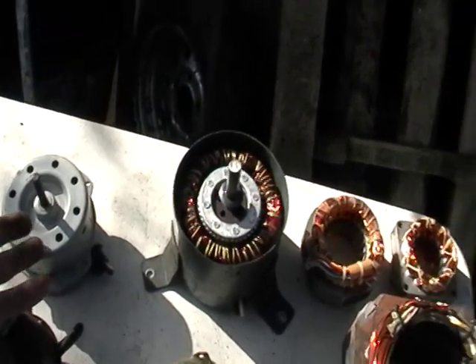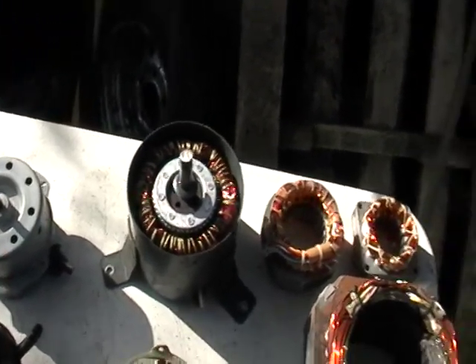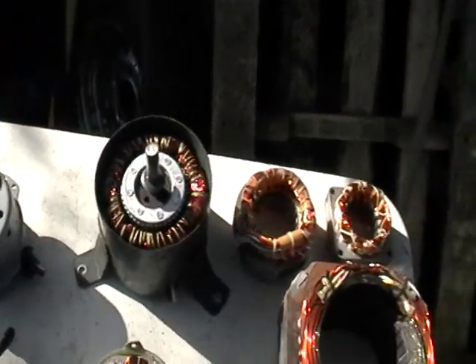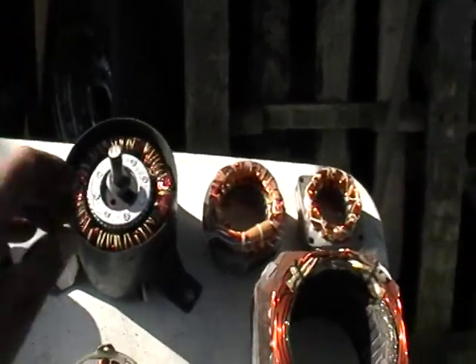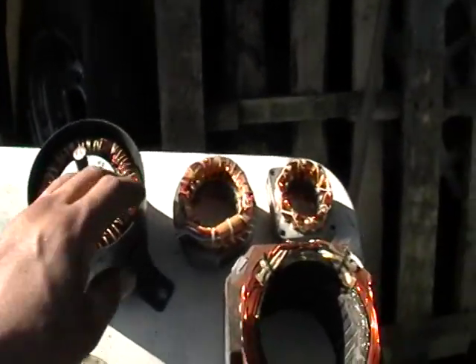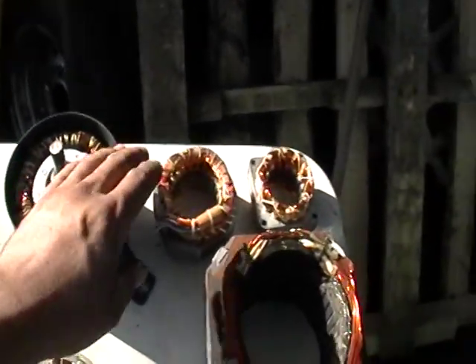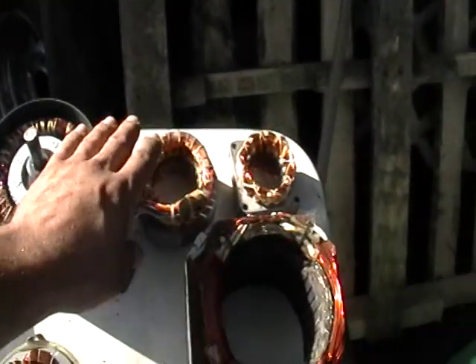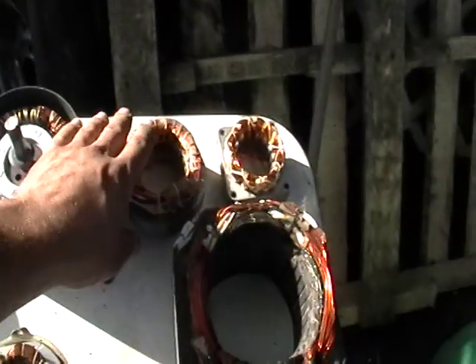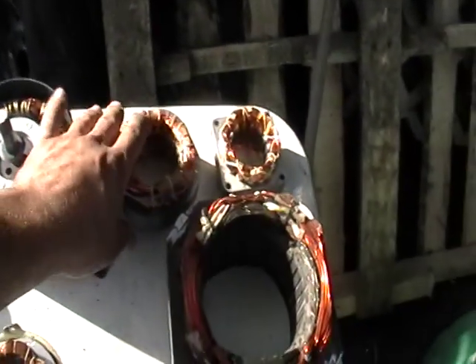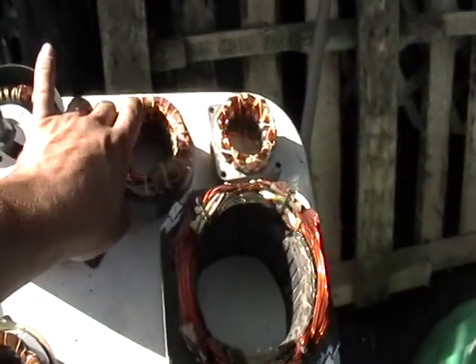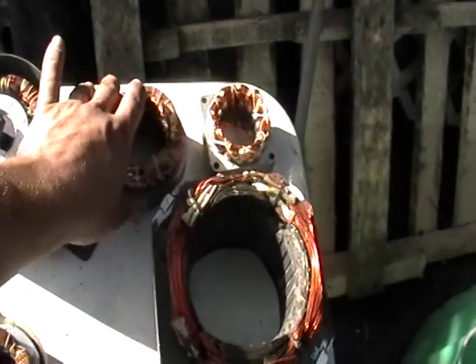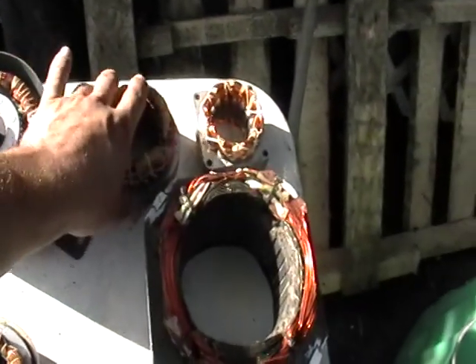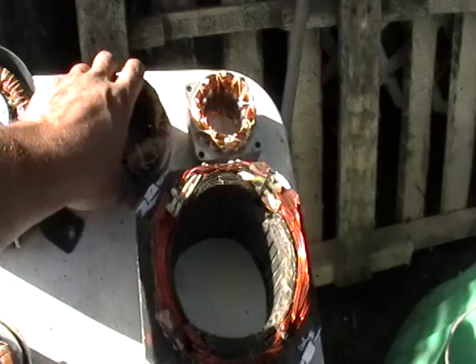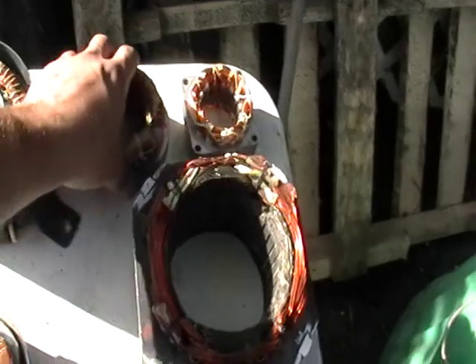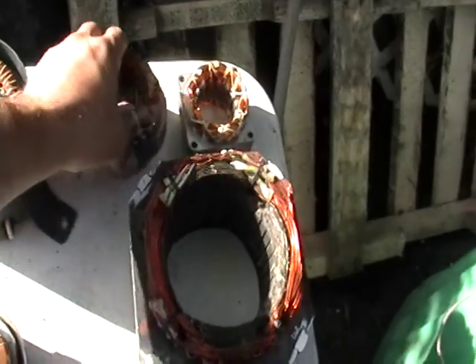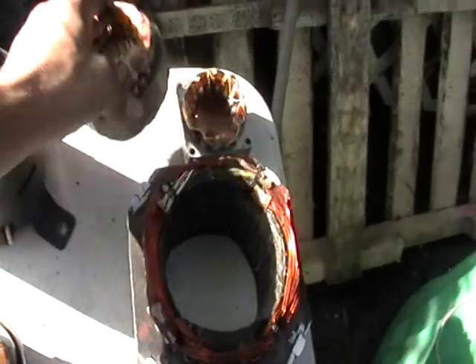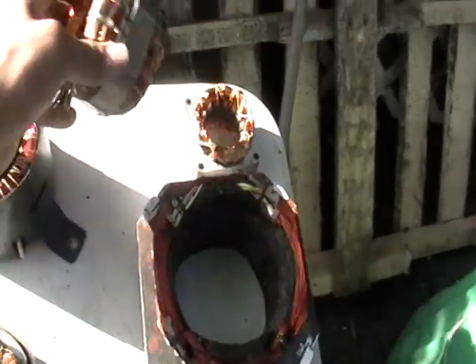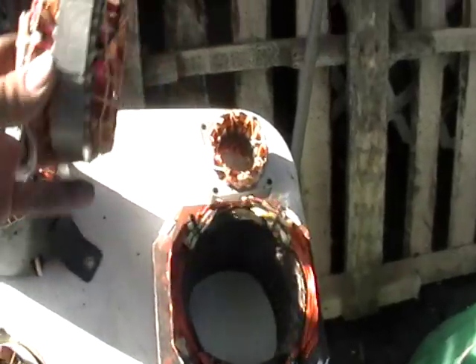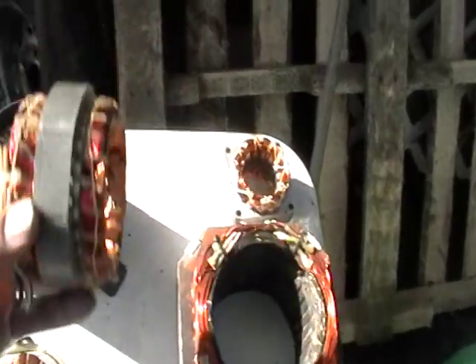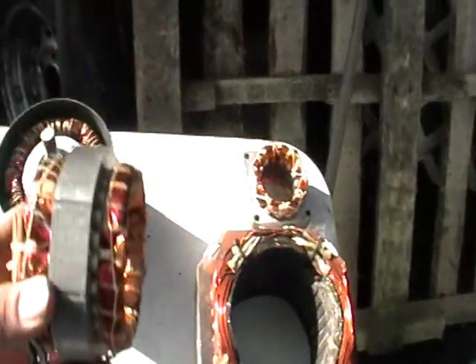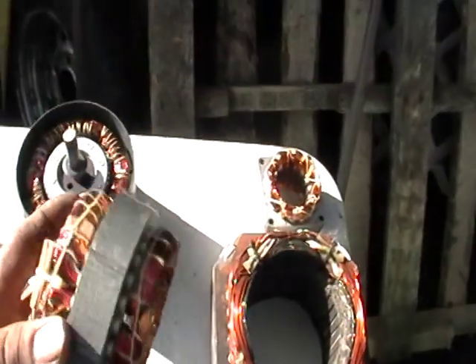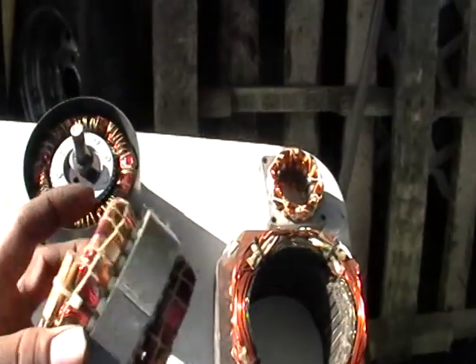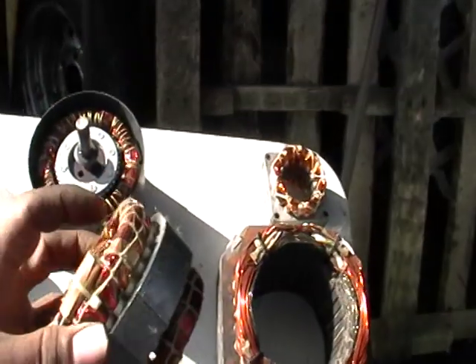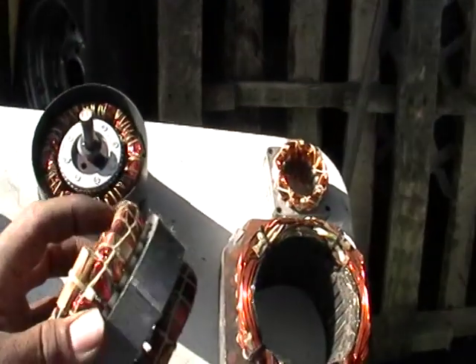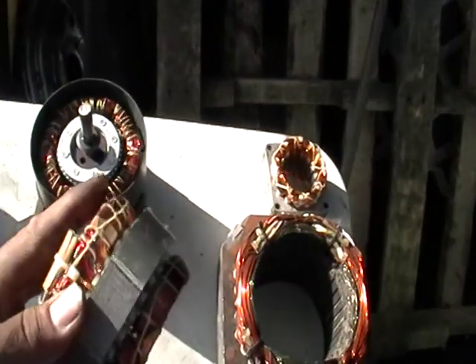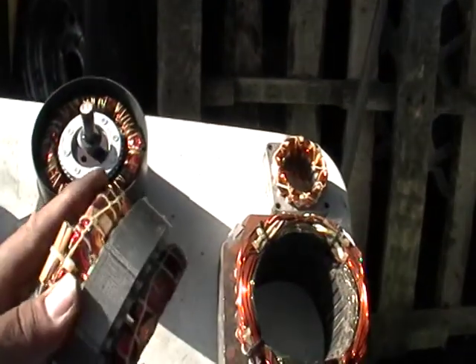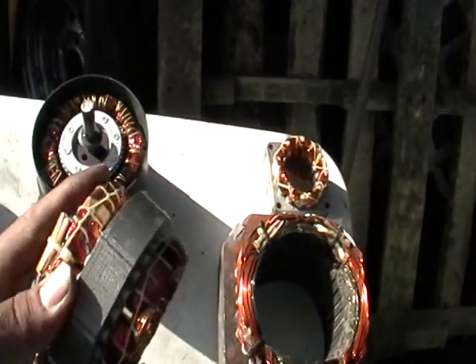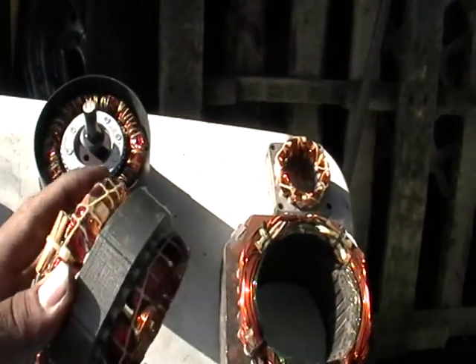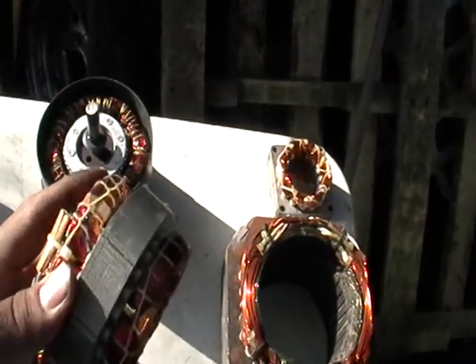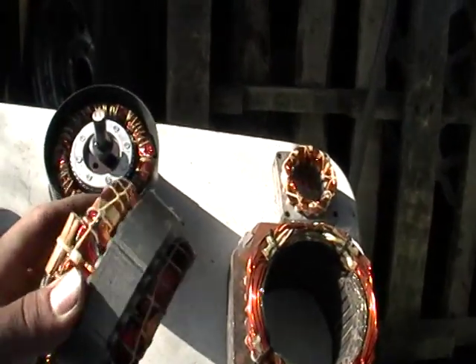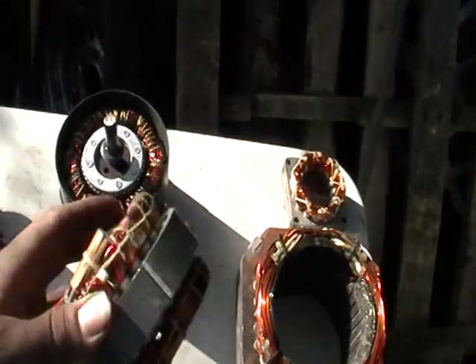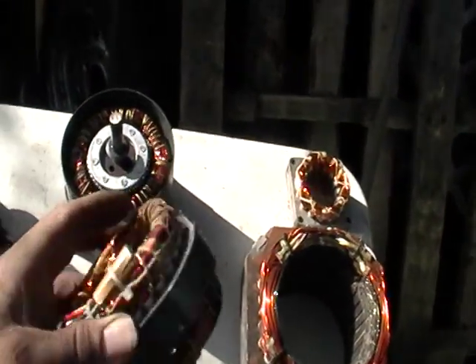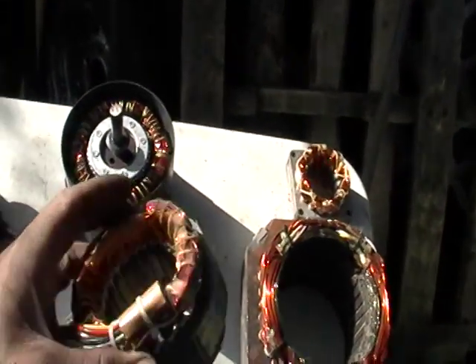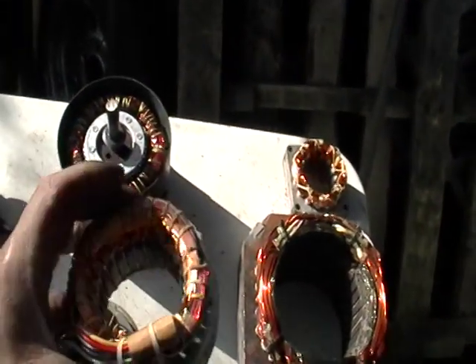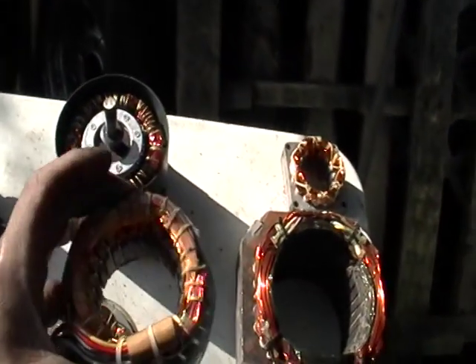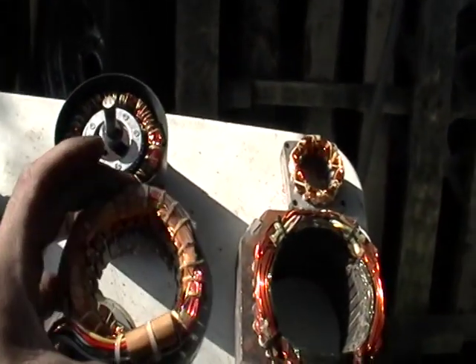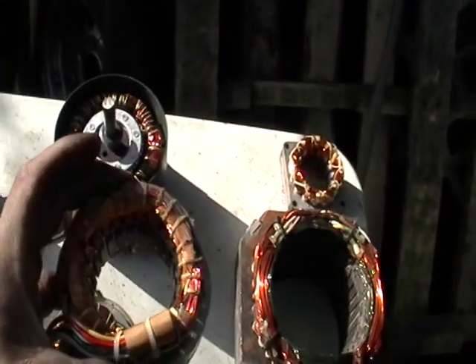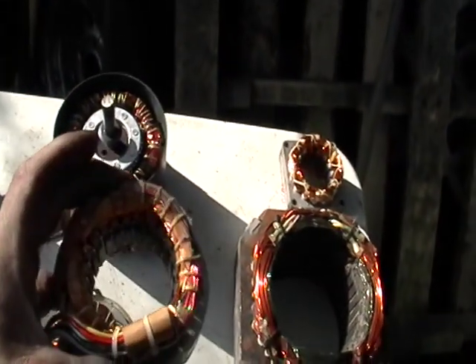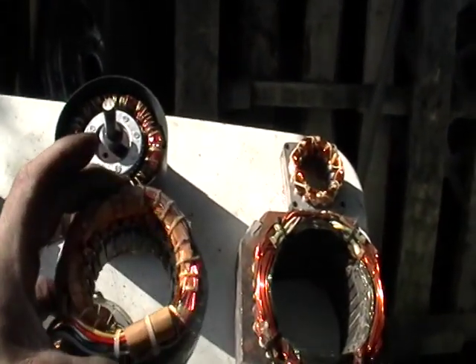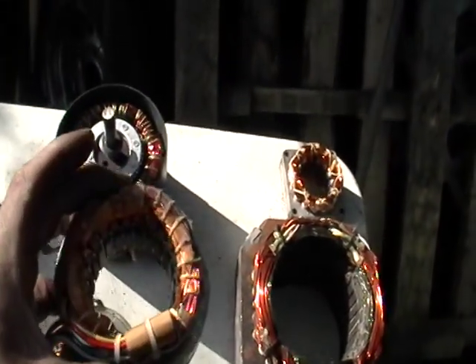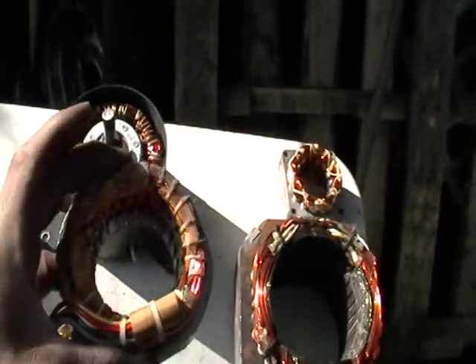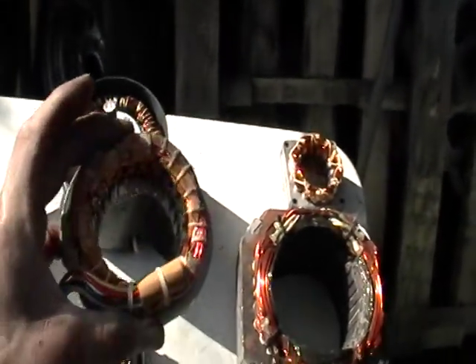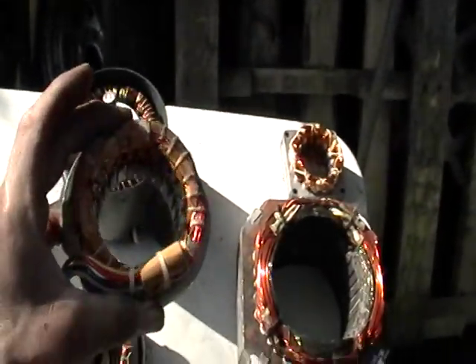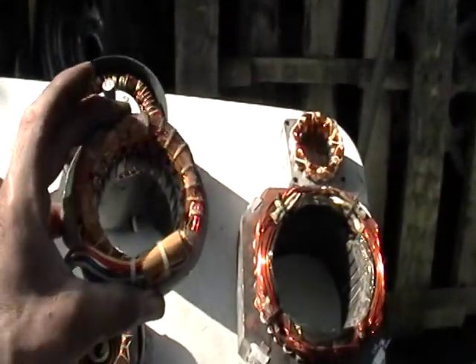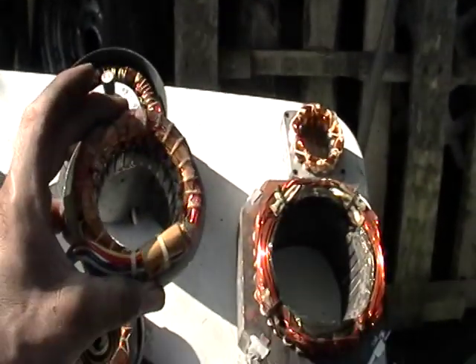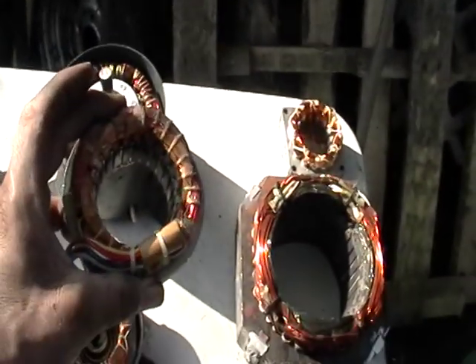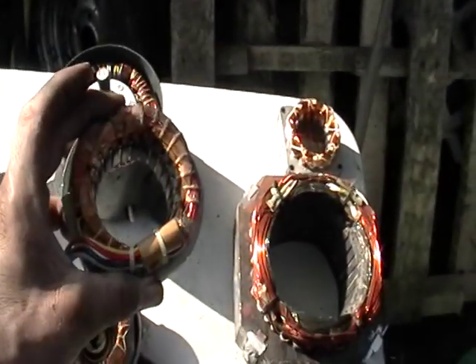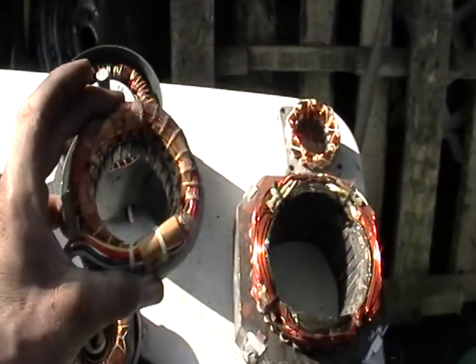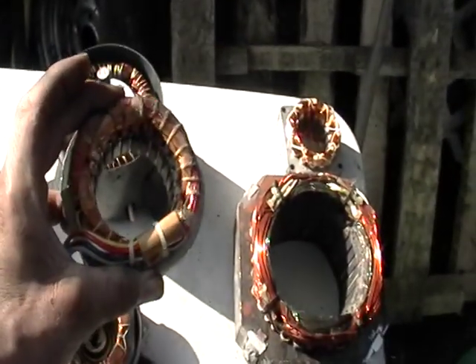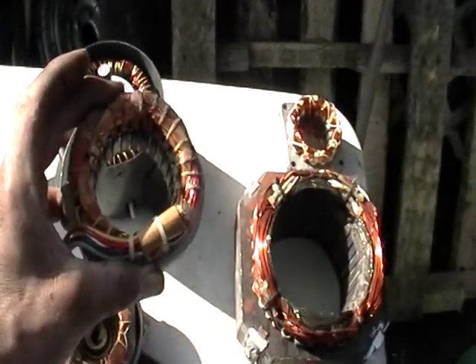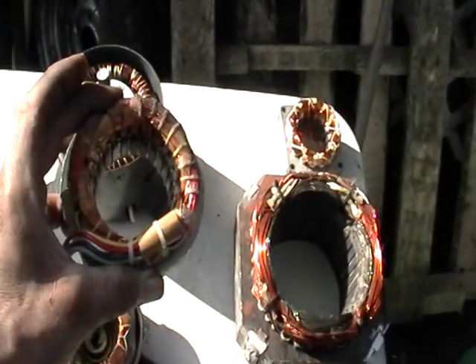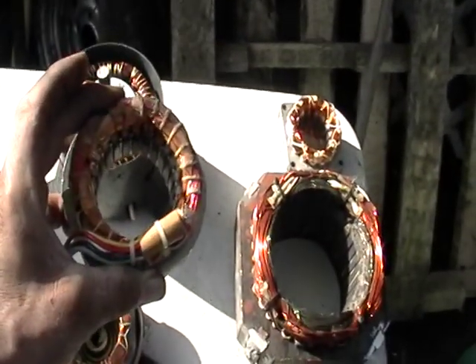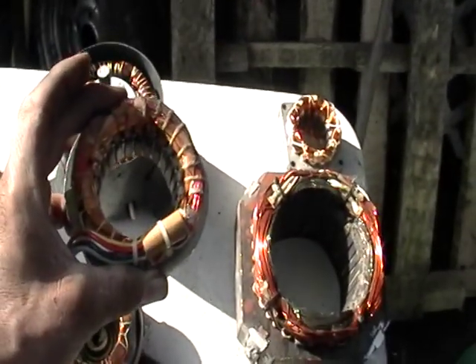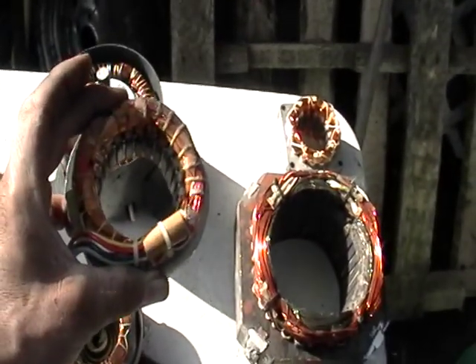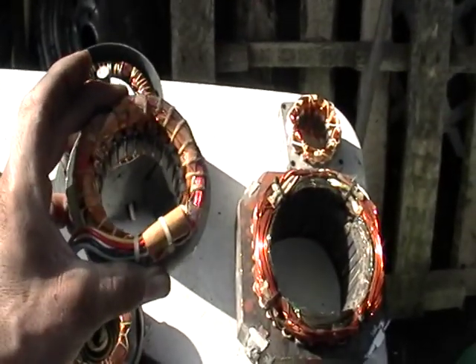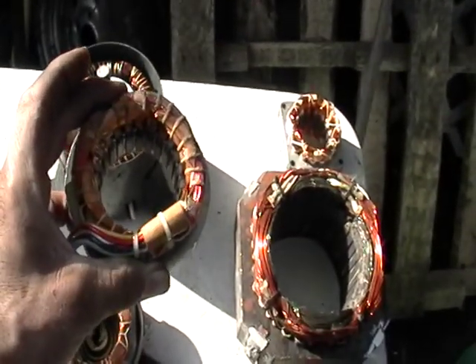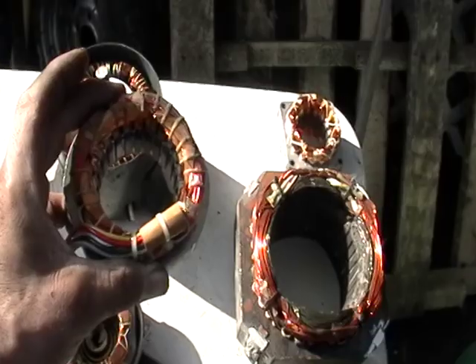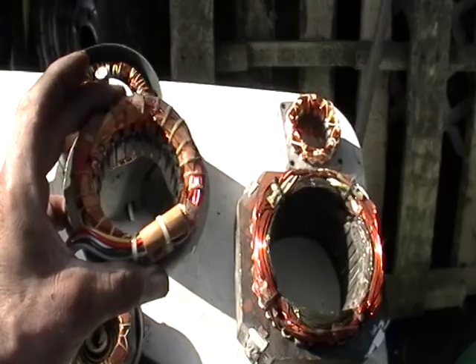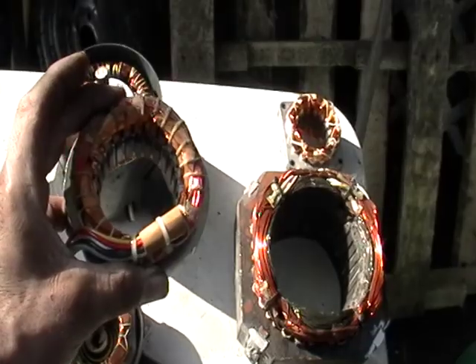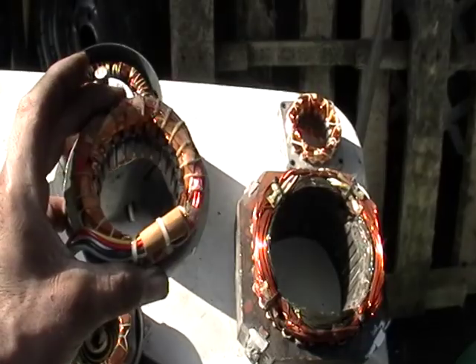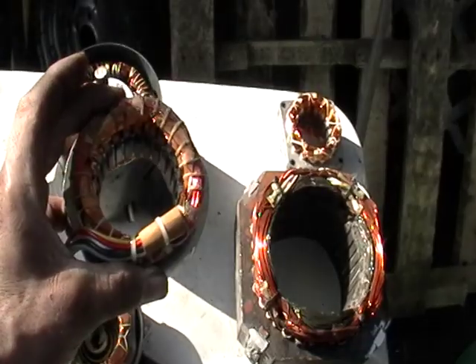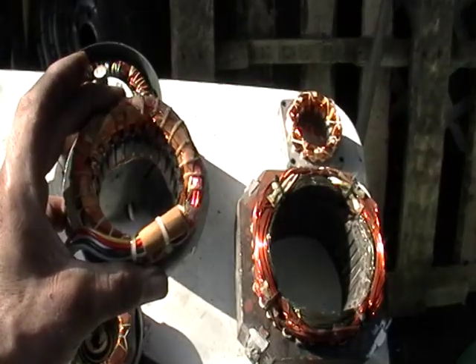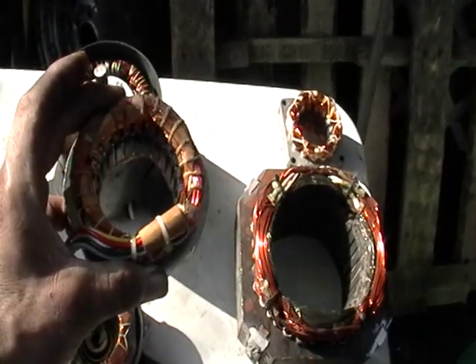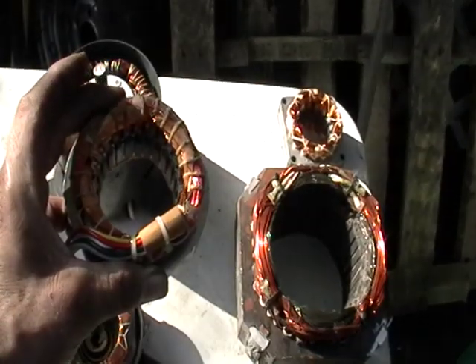But if you take it apart like this and strip it and take all that copper out, now we're talking maybe two to three dollars a pound.